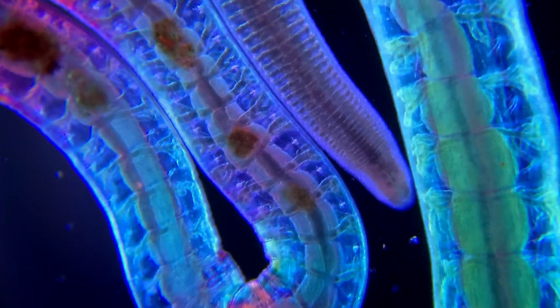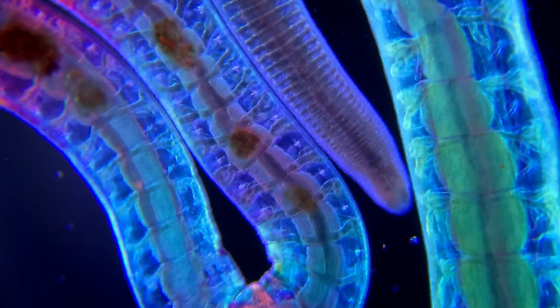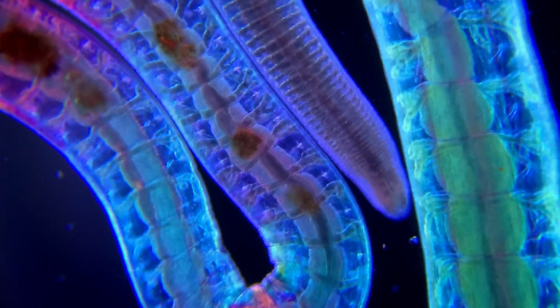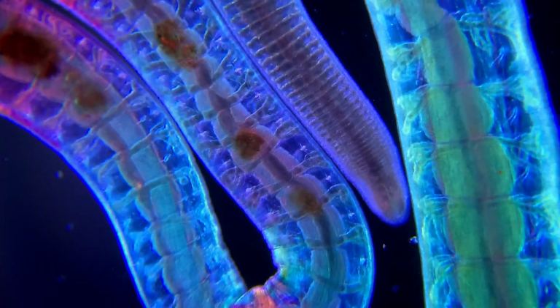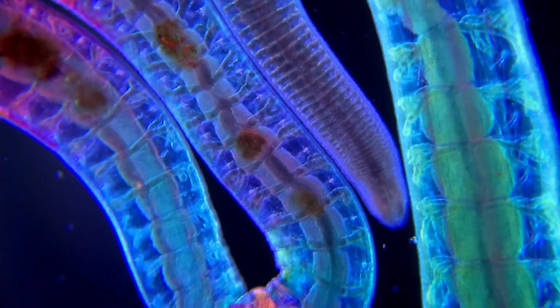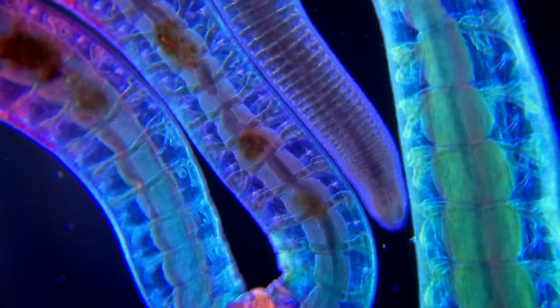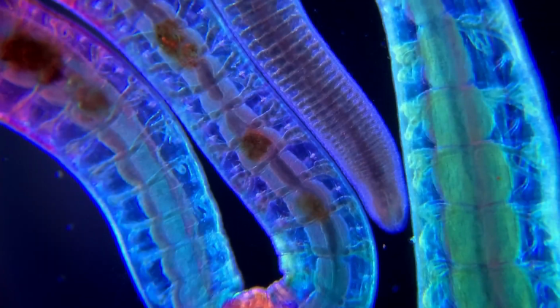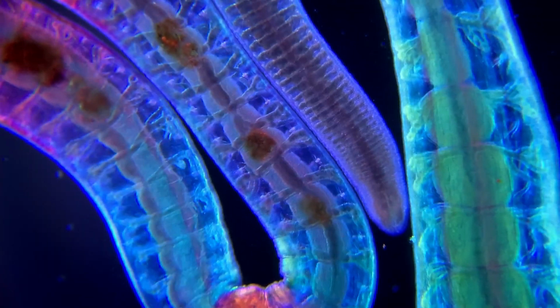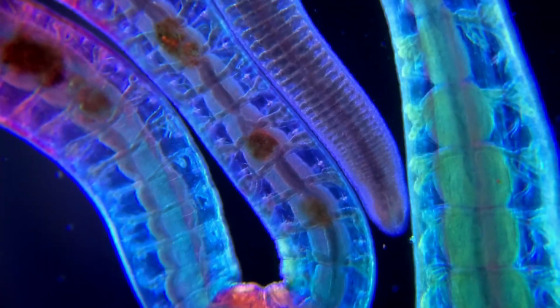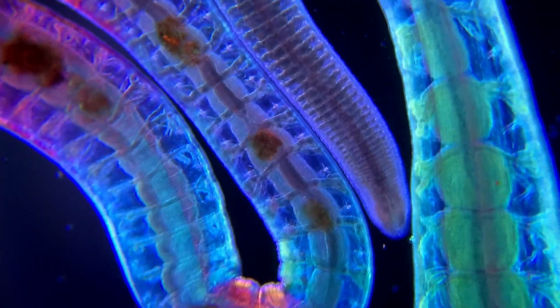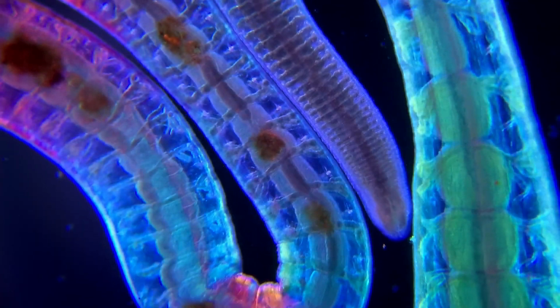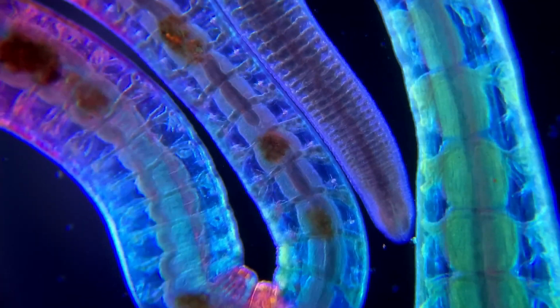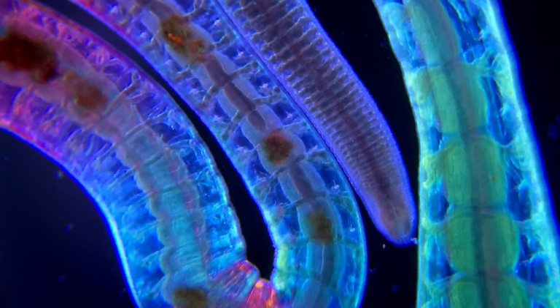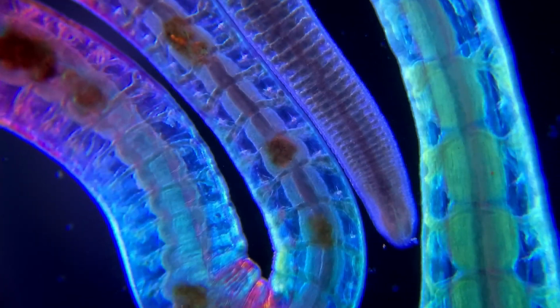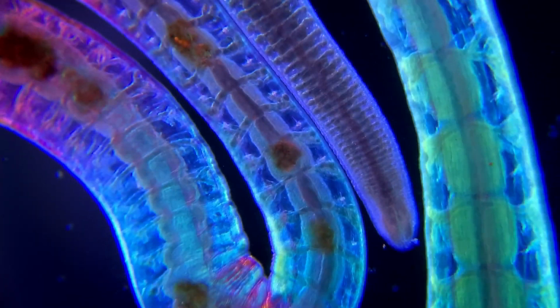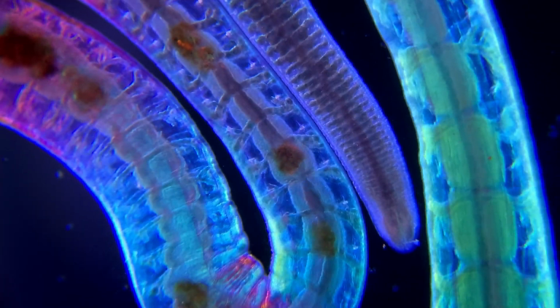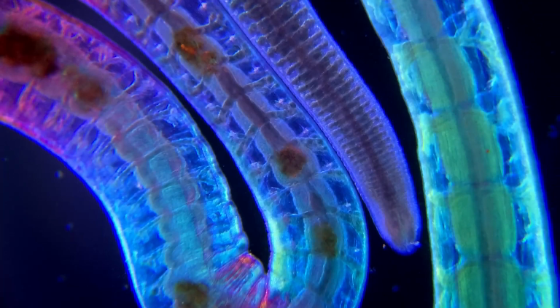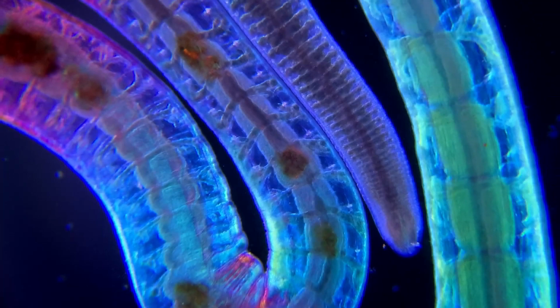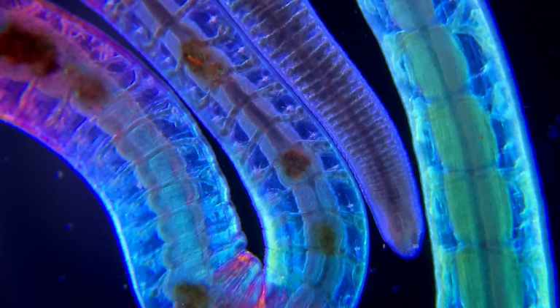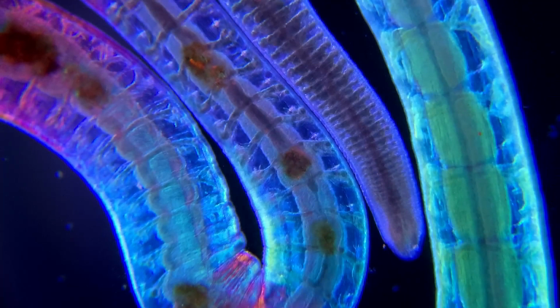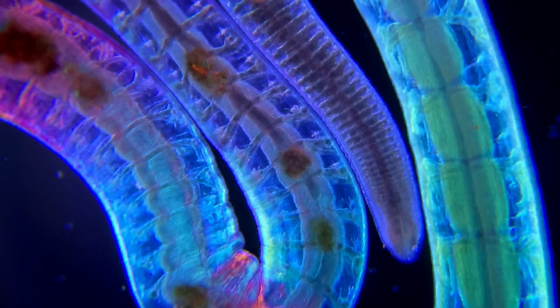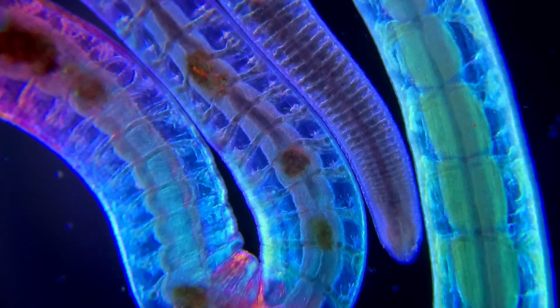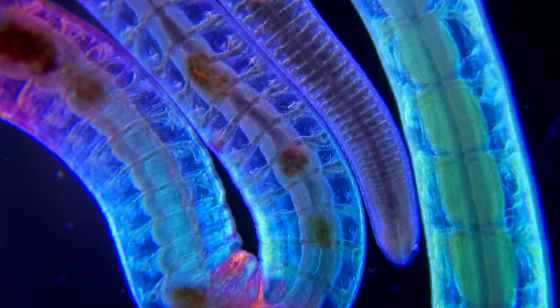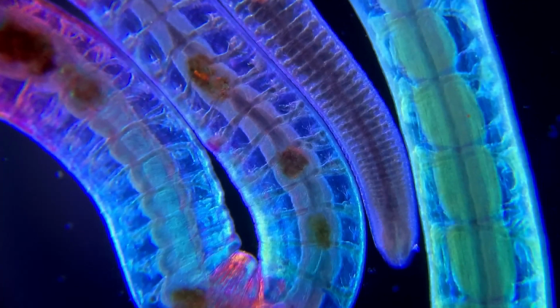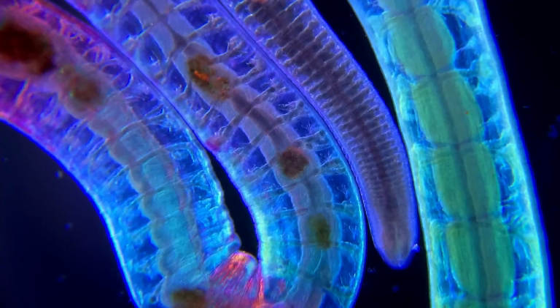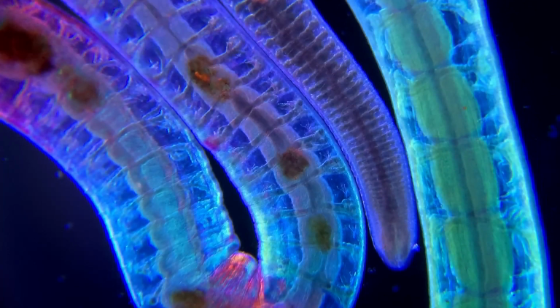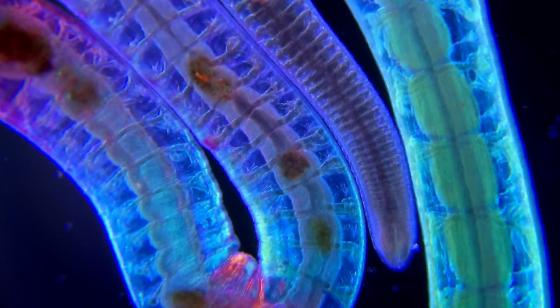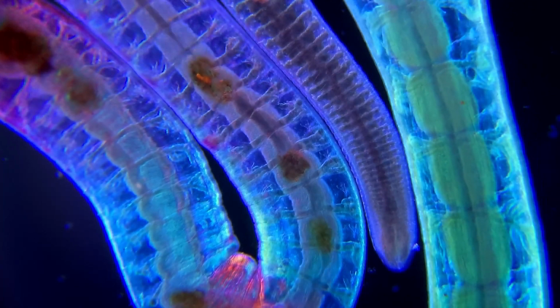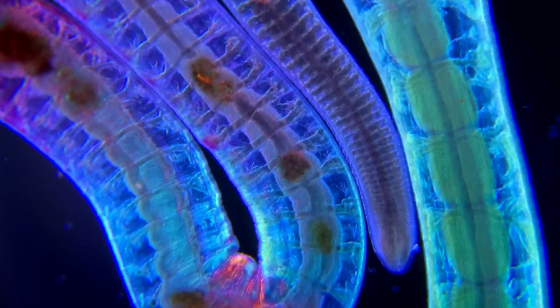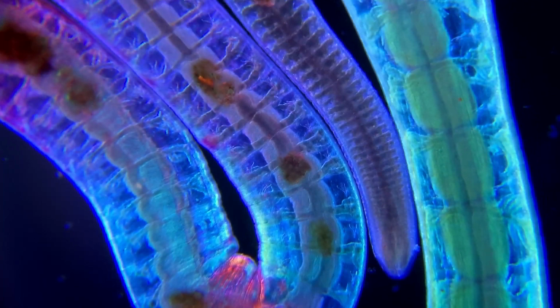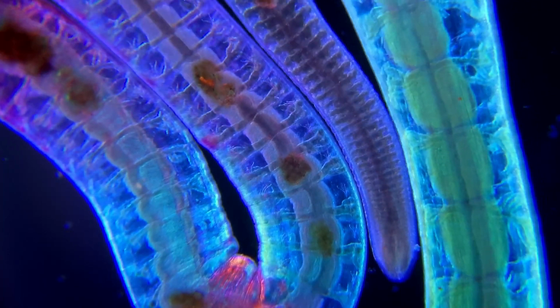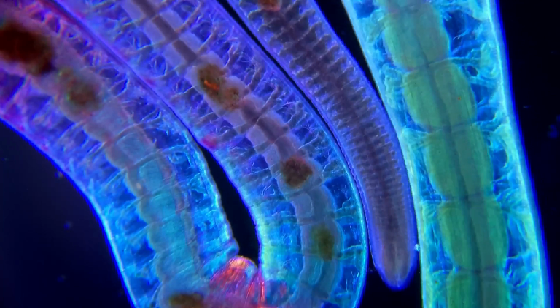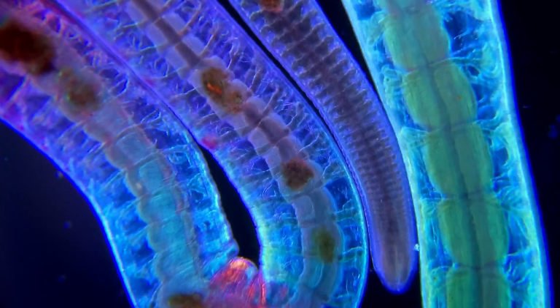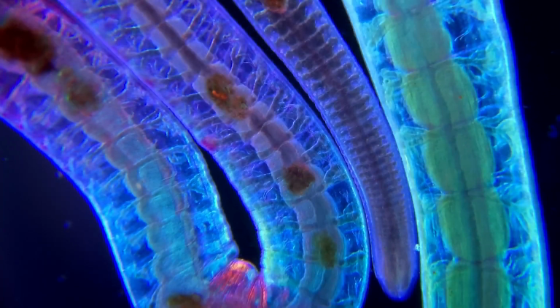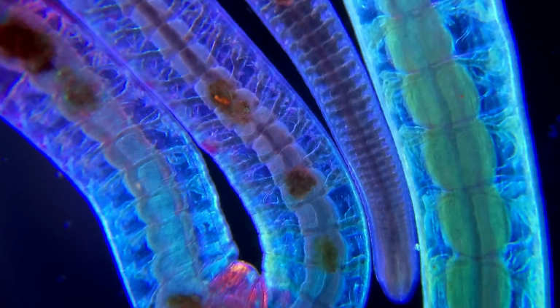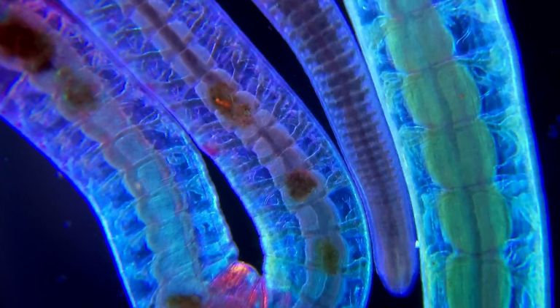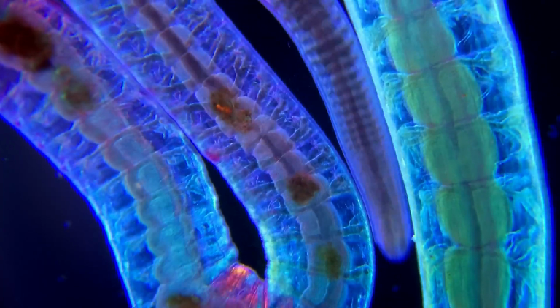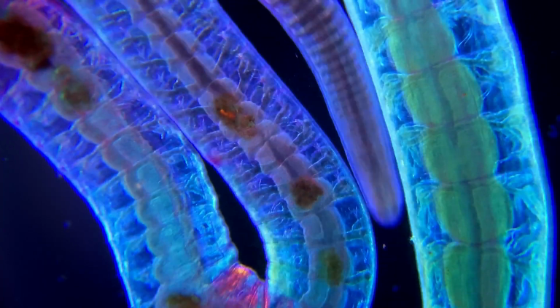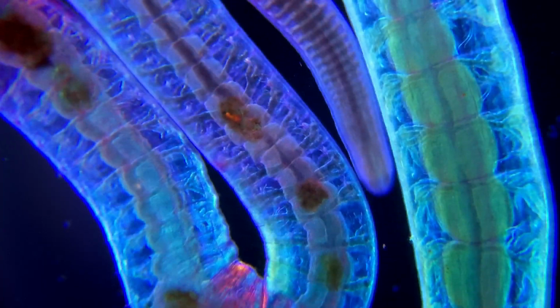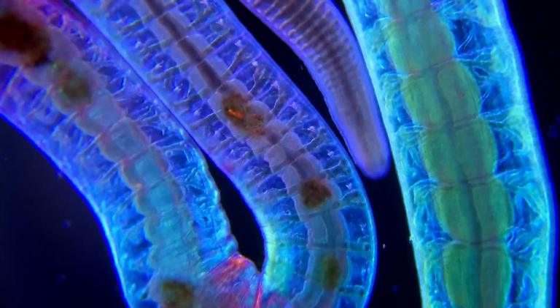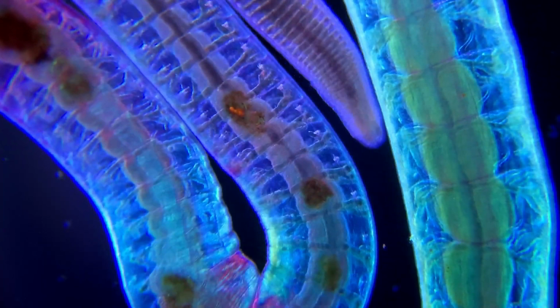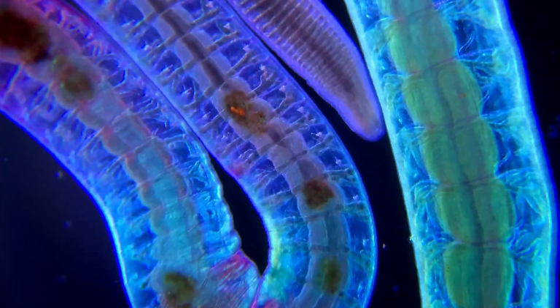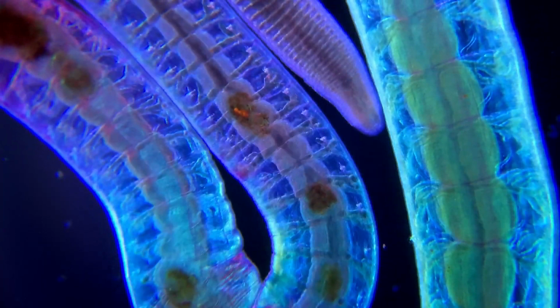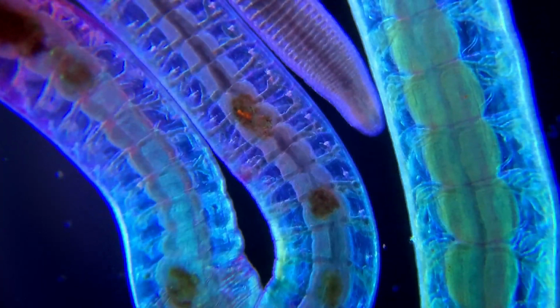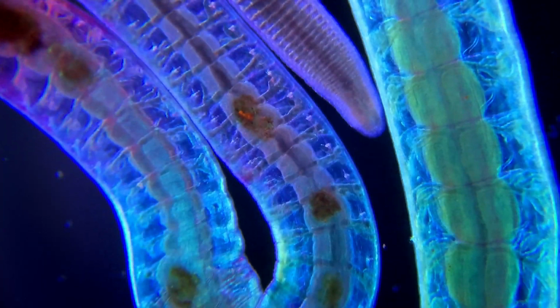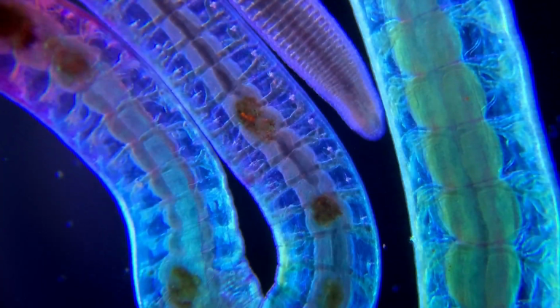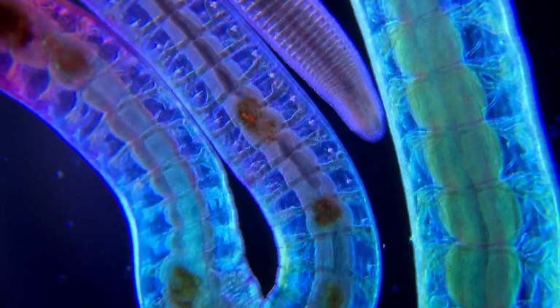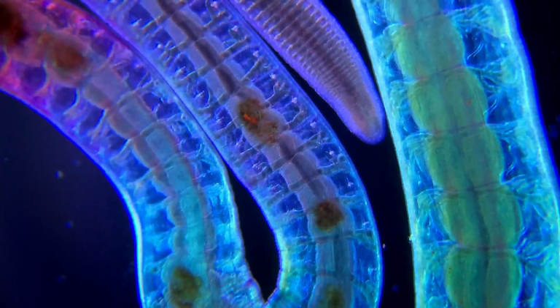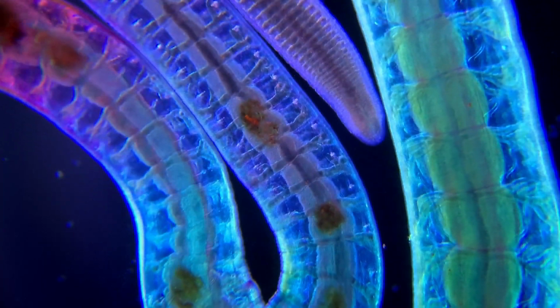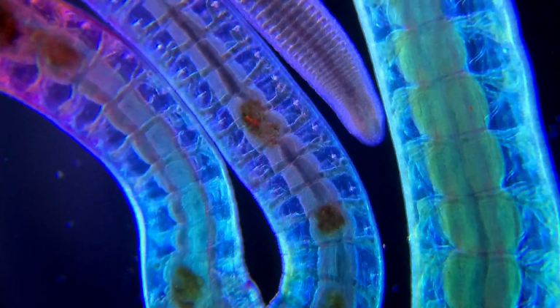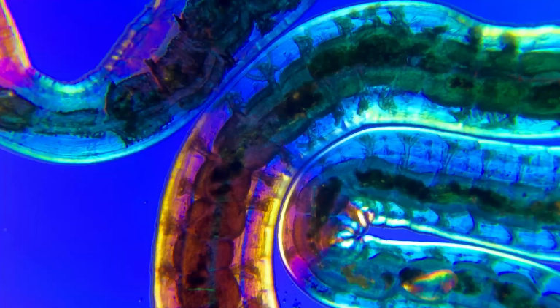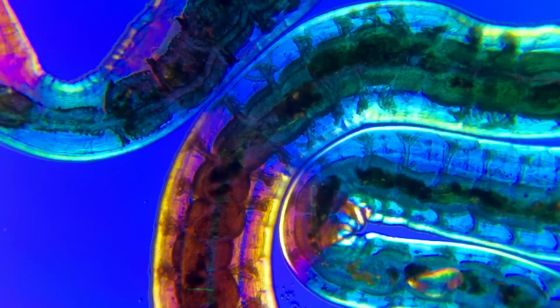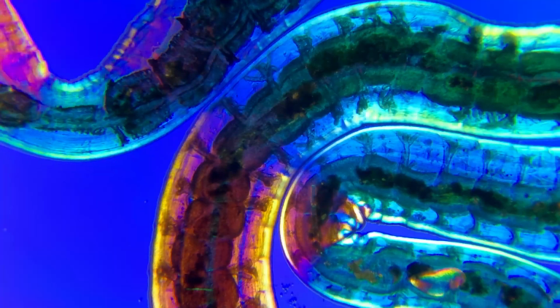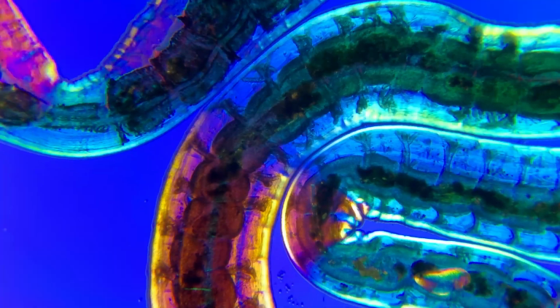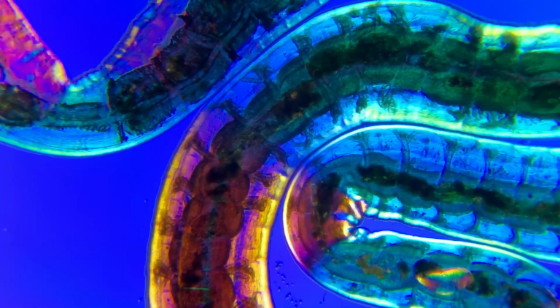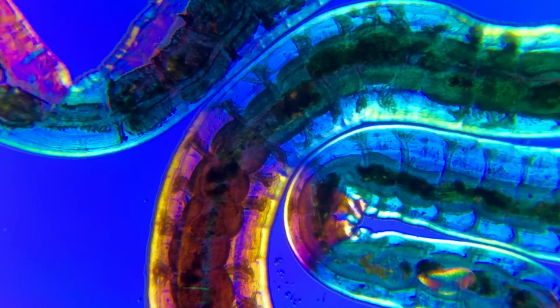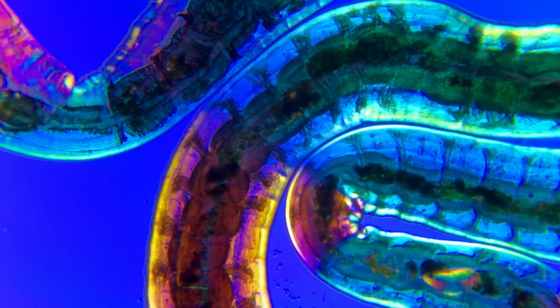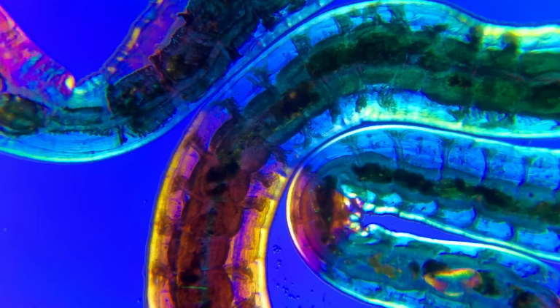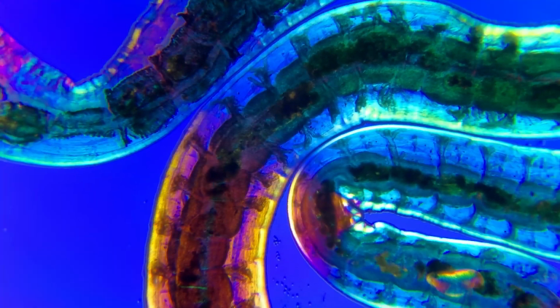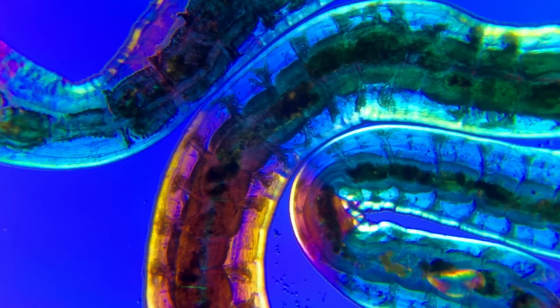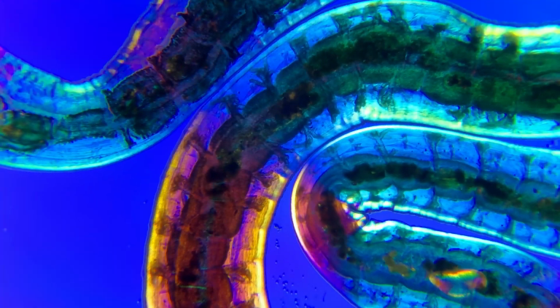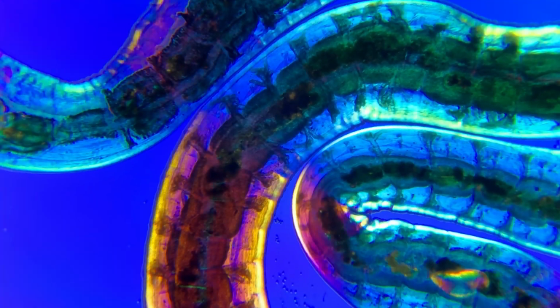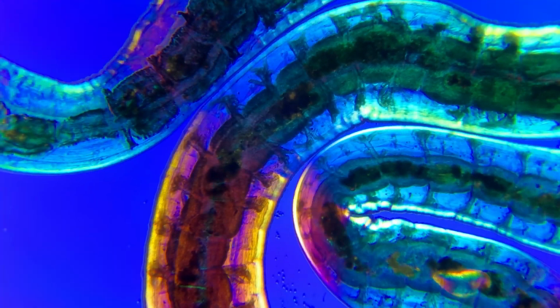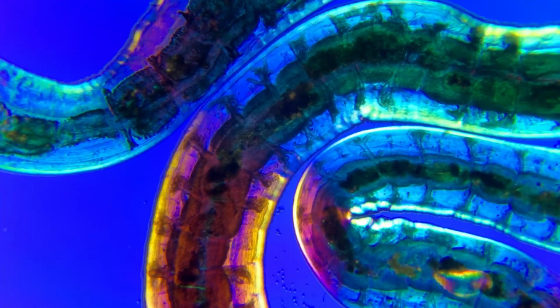If the worm gets cut into two, each part will regenerate and become two individual worms, which will be genetic clones.